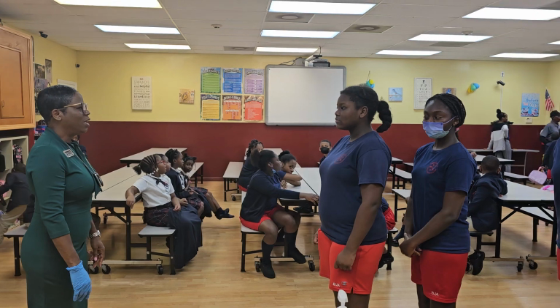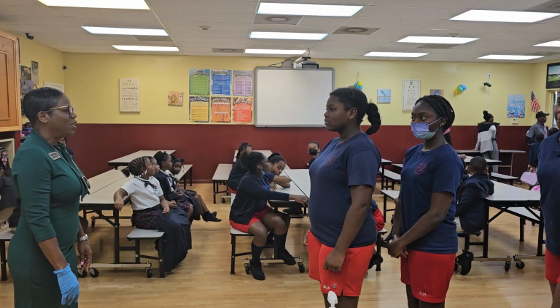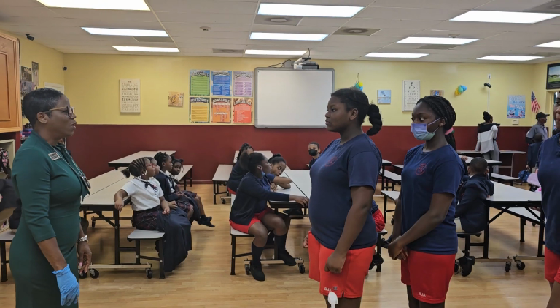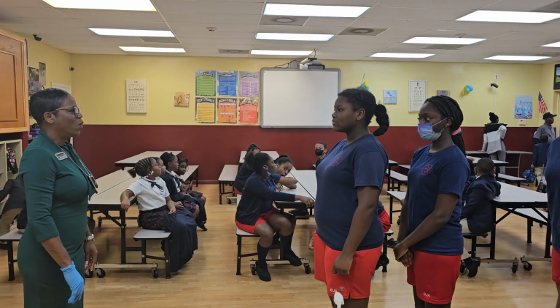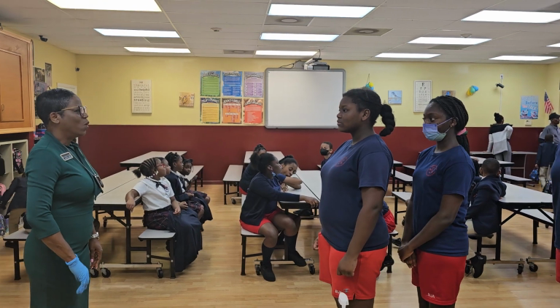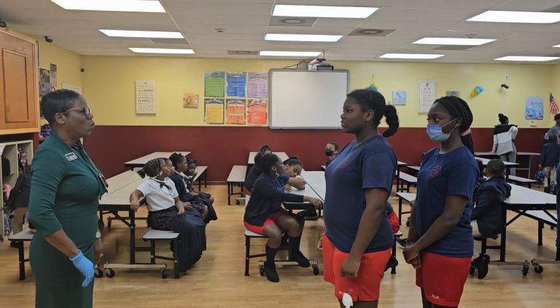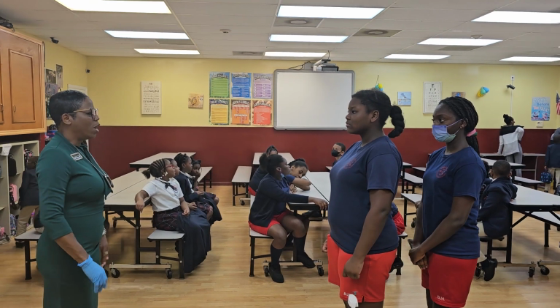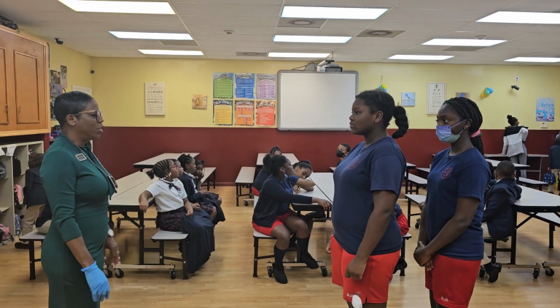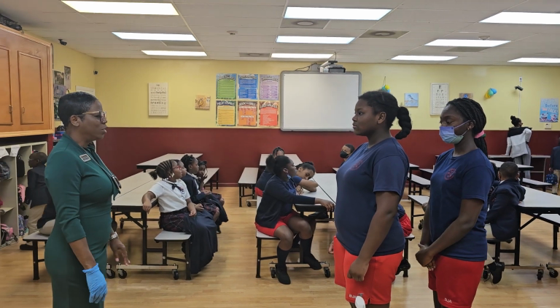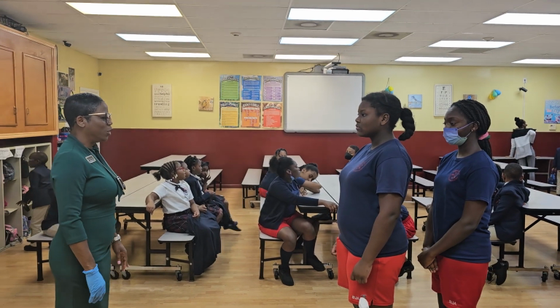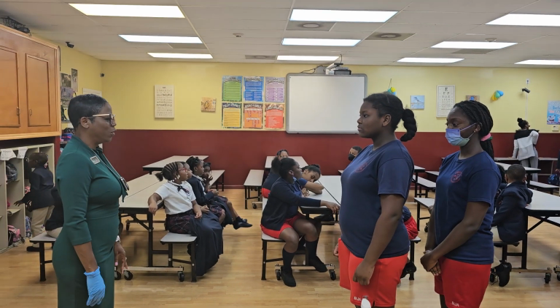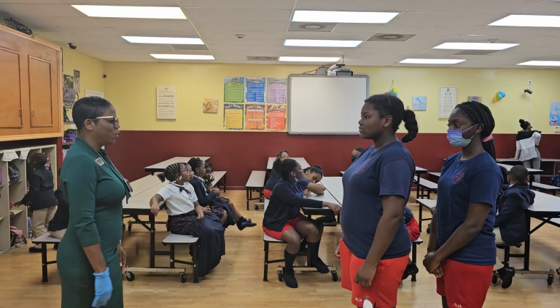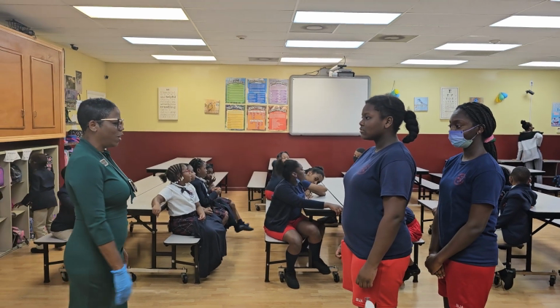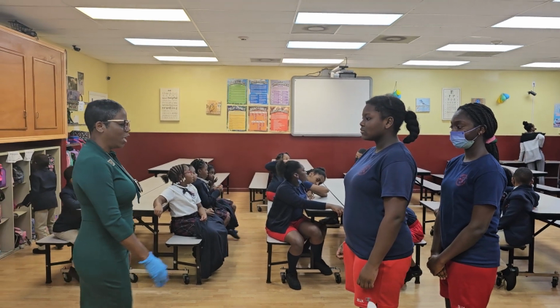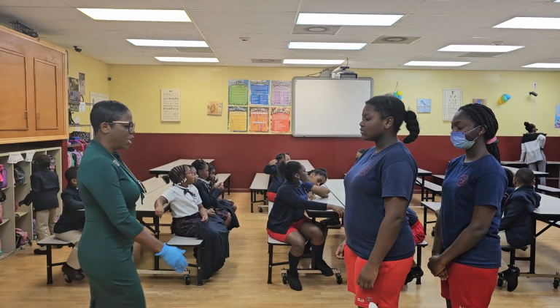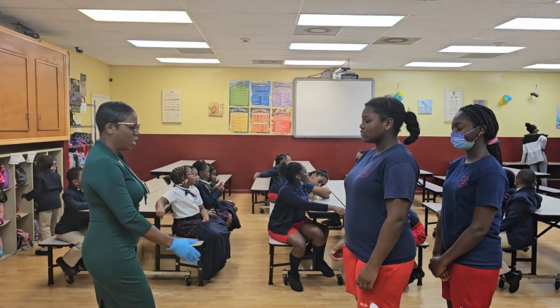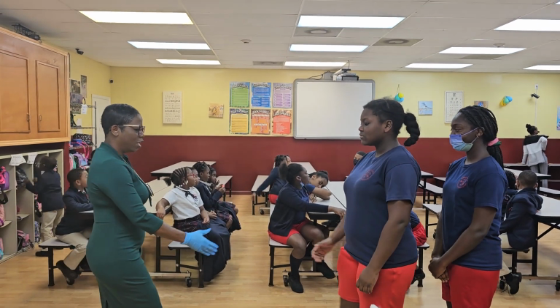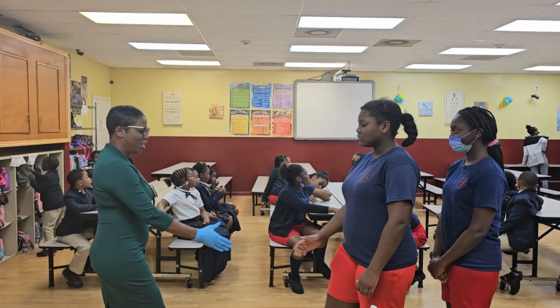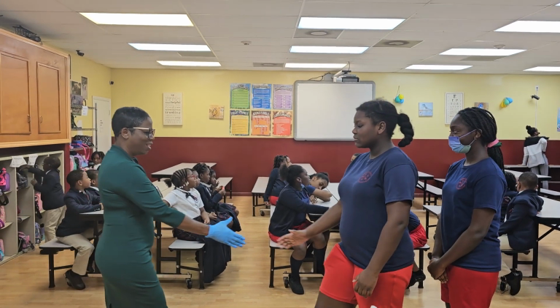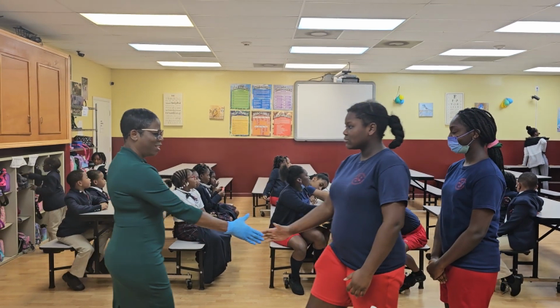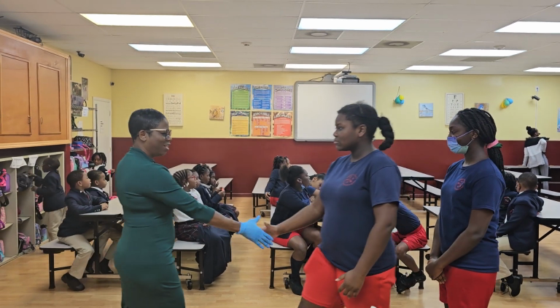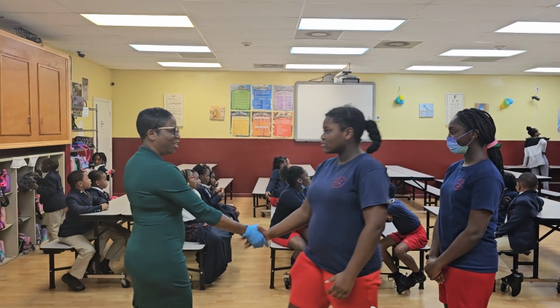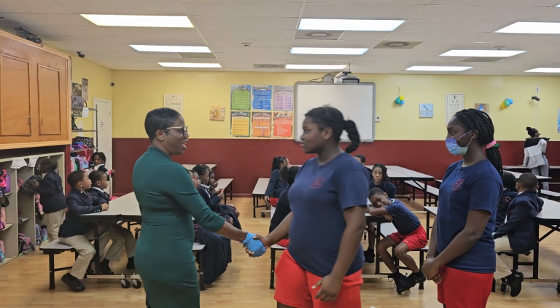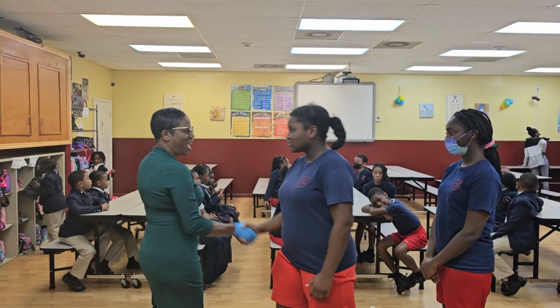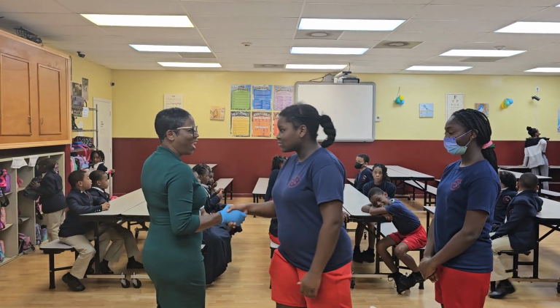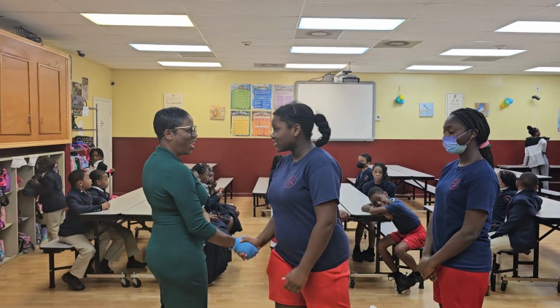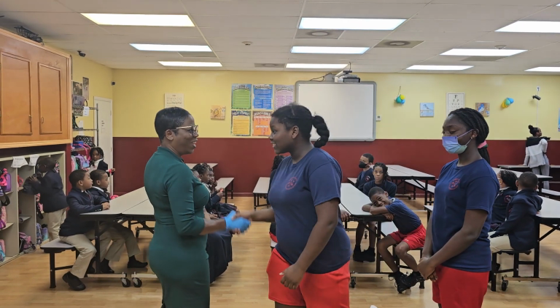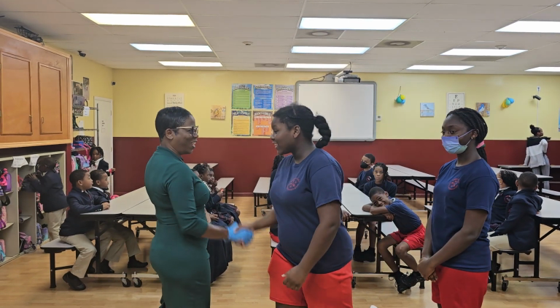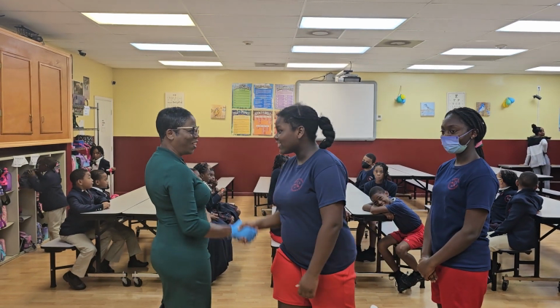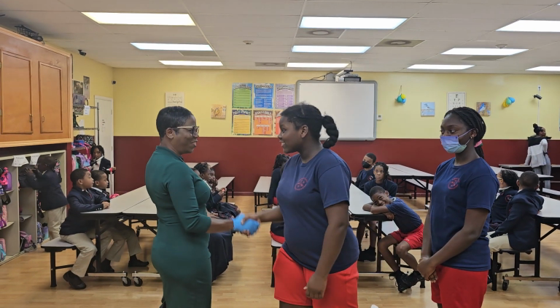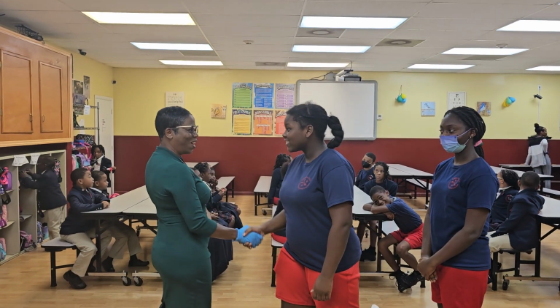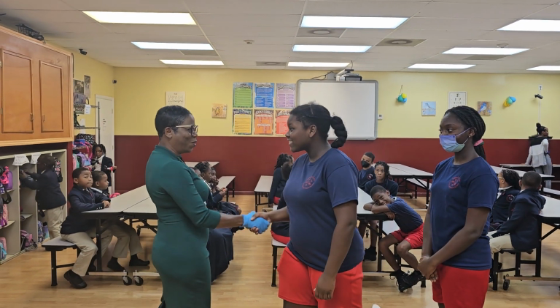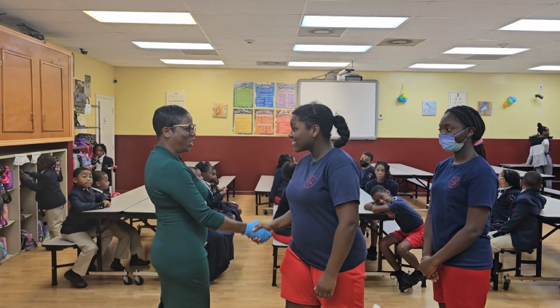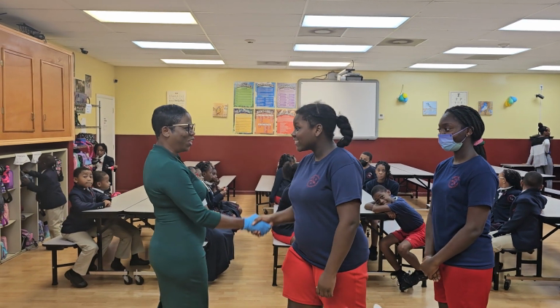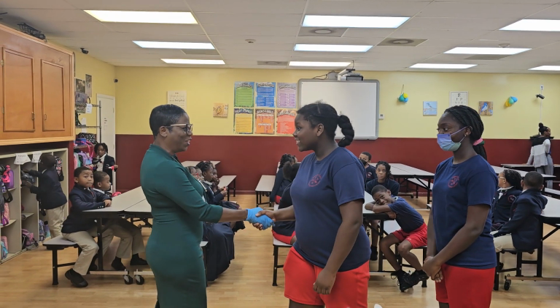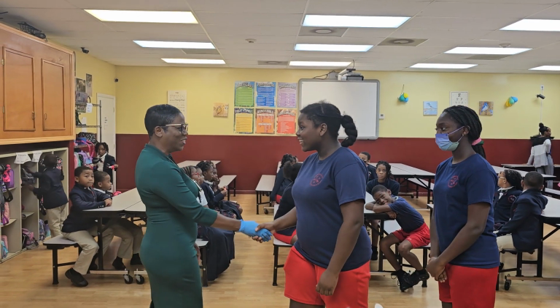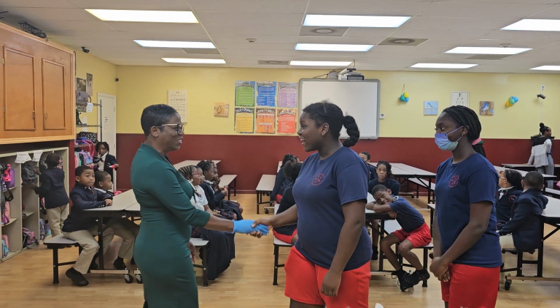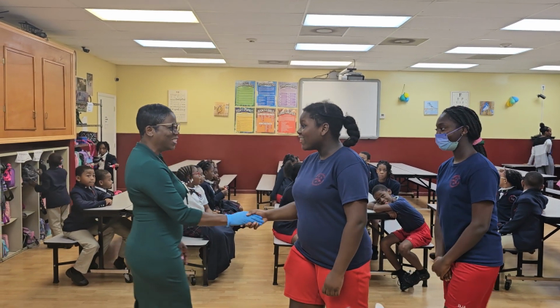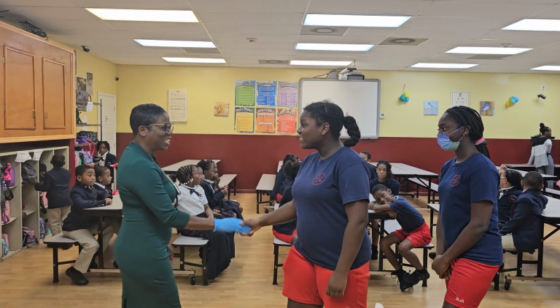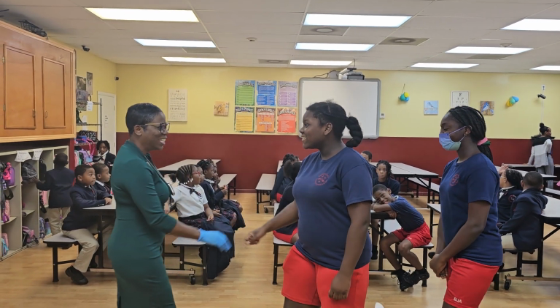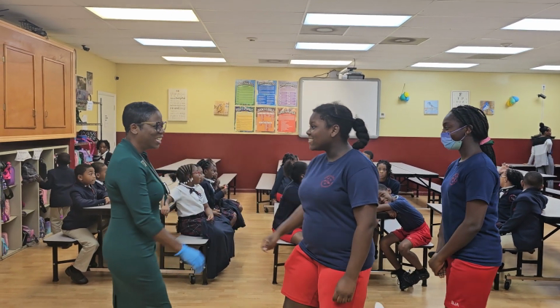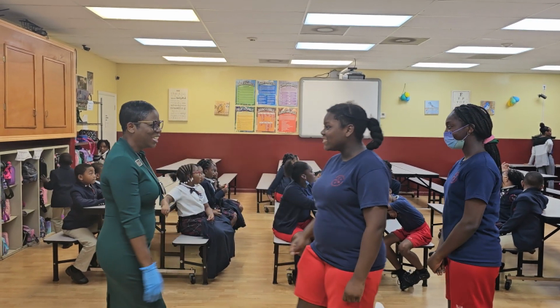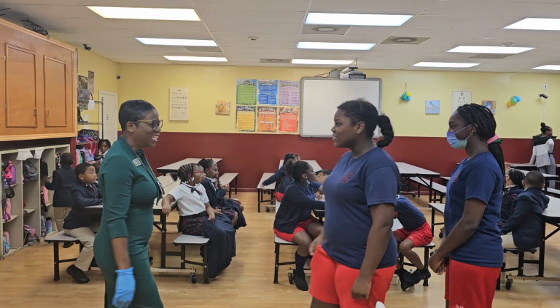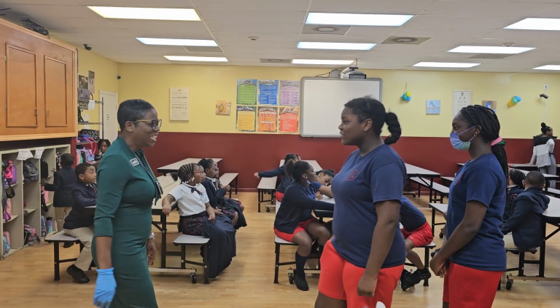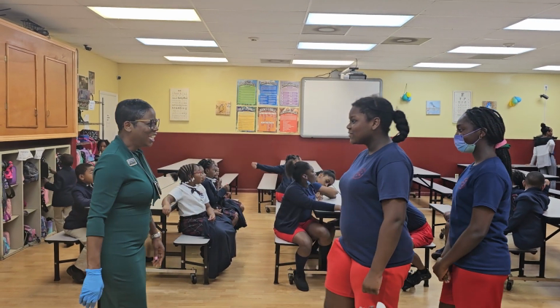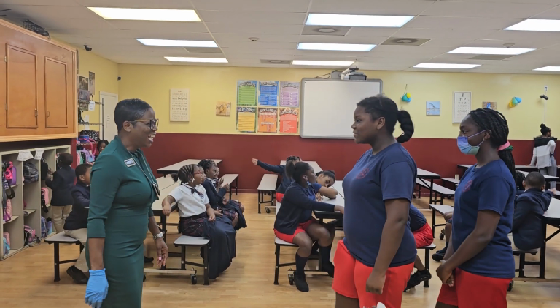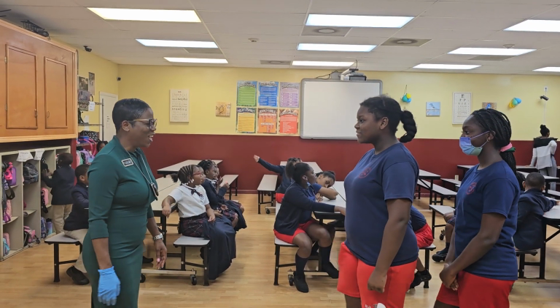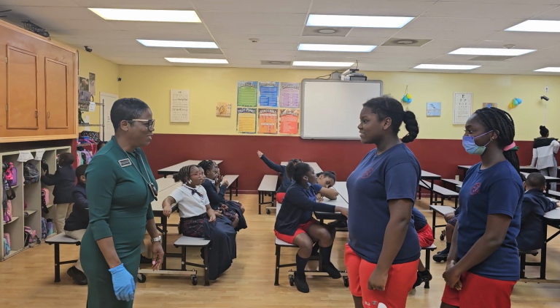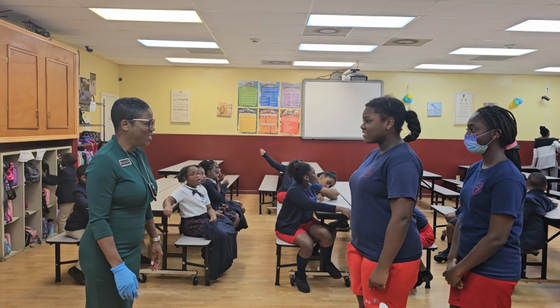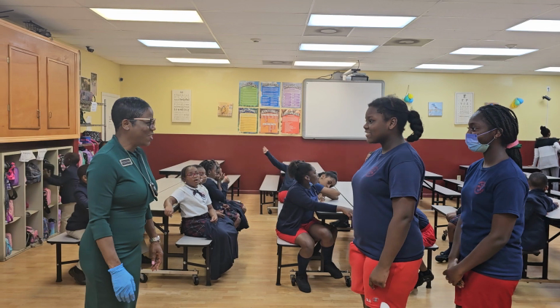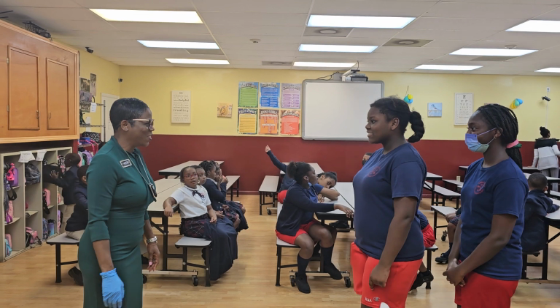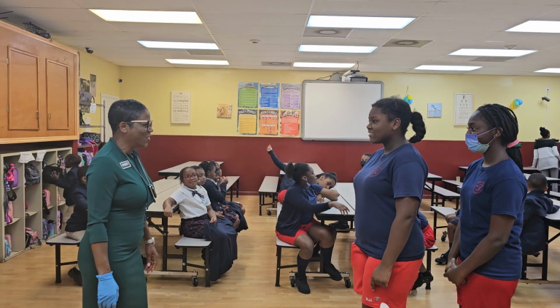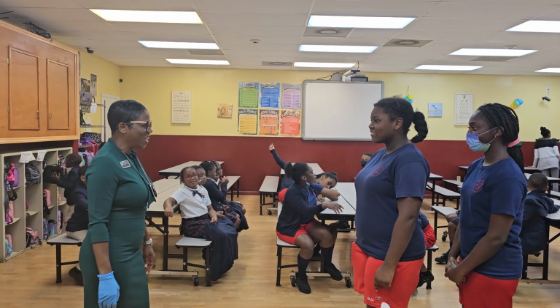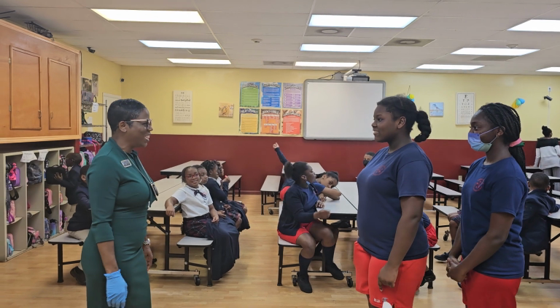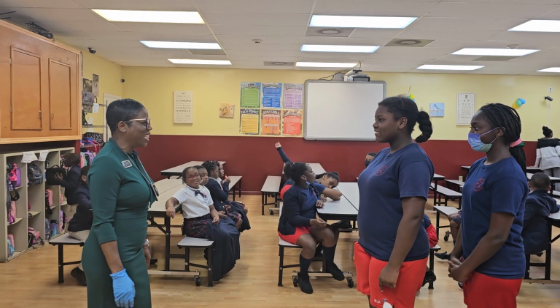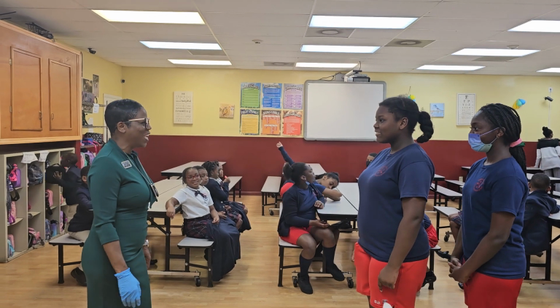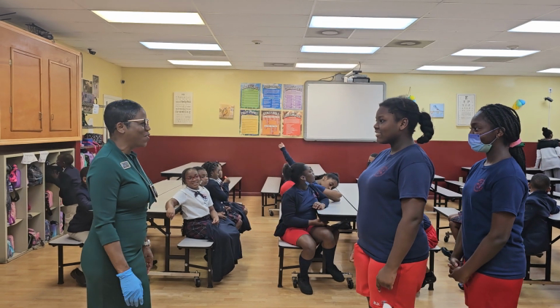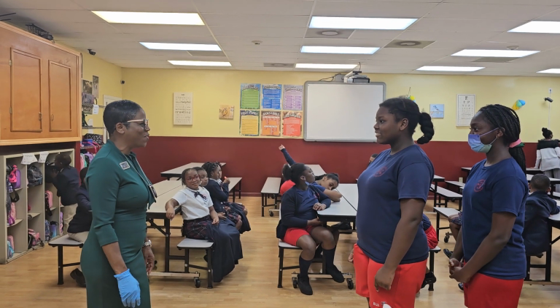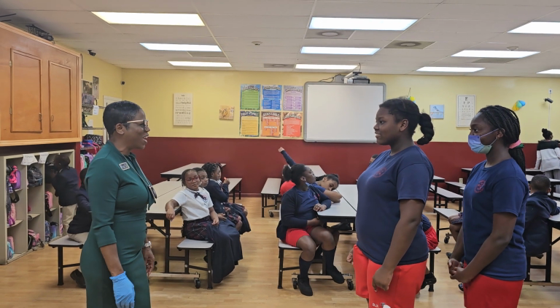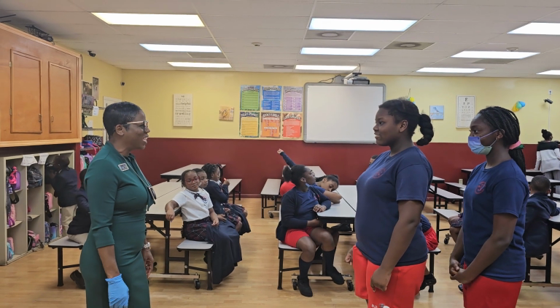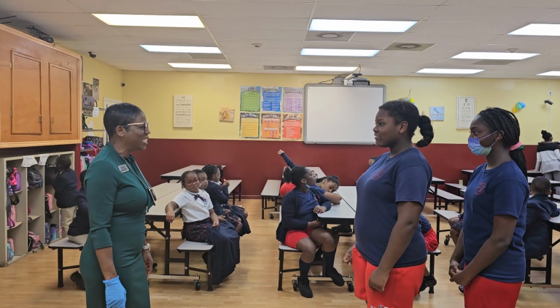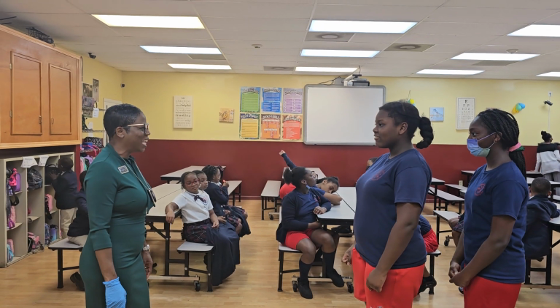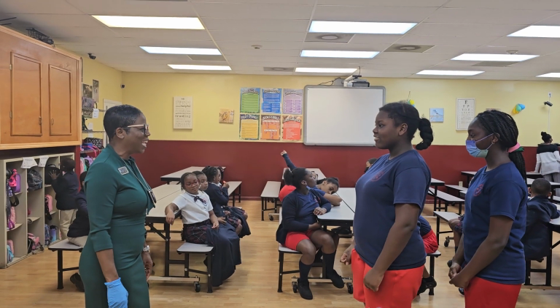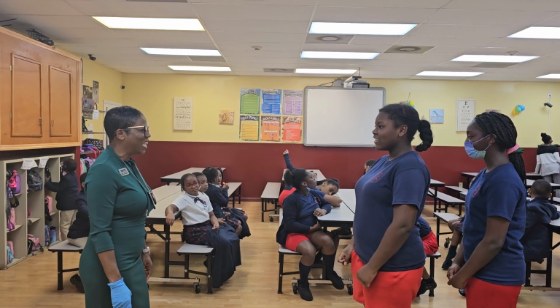Ready? One, two, three. Hello, how are you? I'm doing great. Thank you for asking.